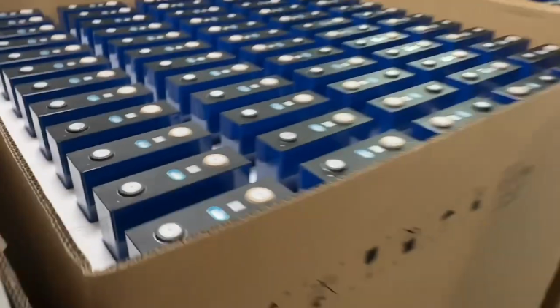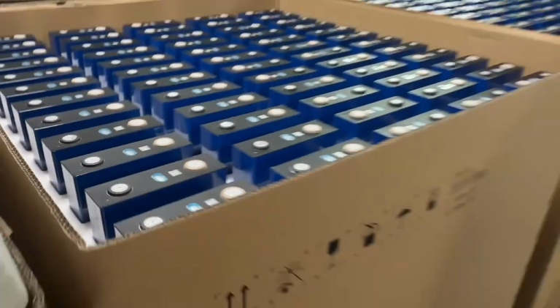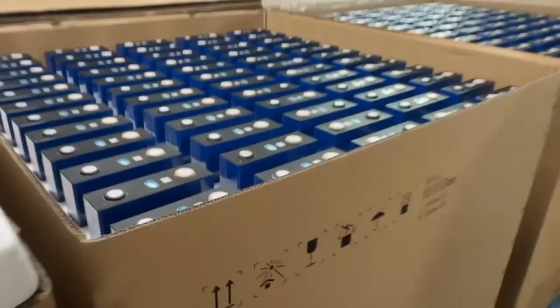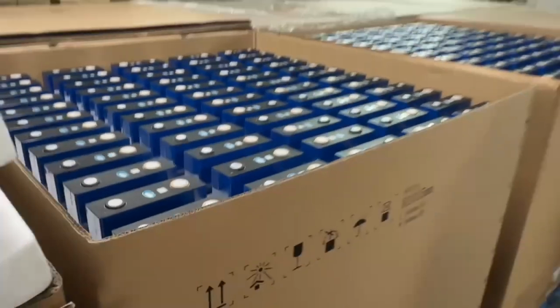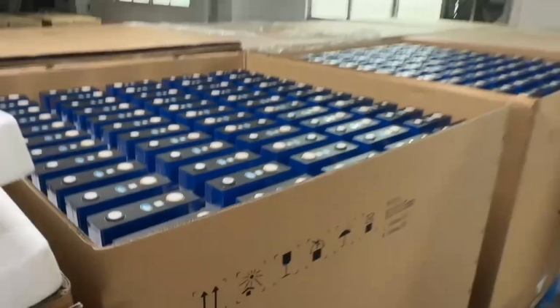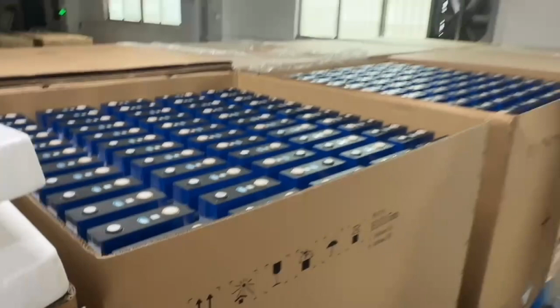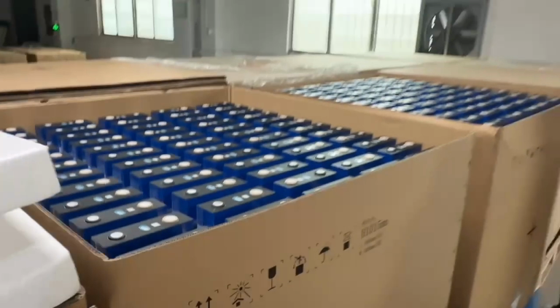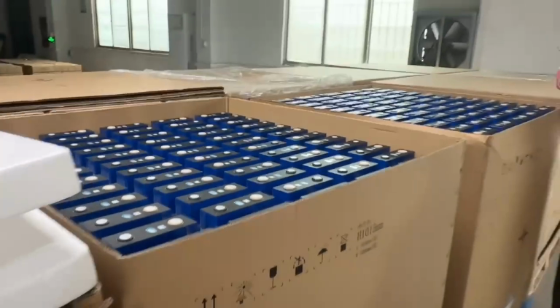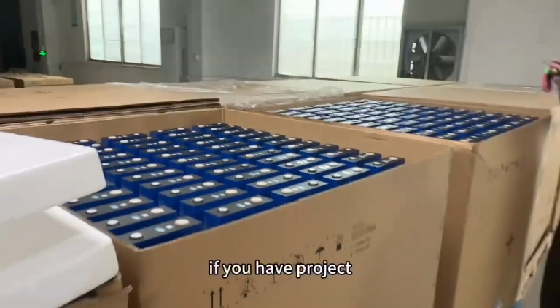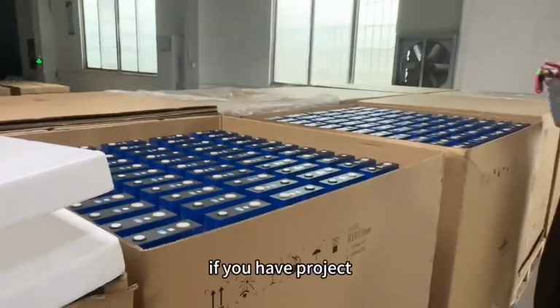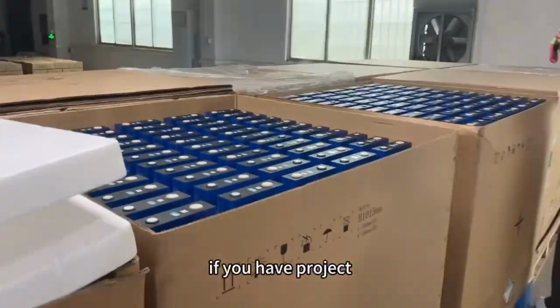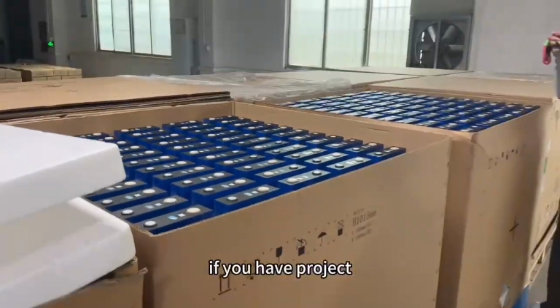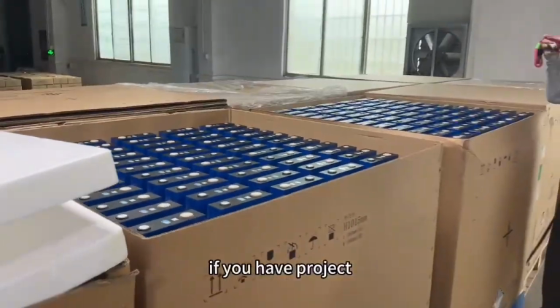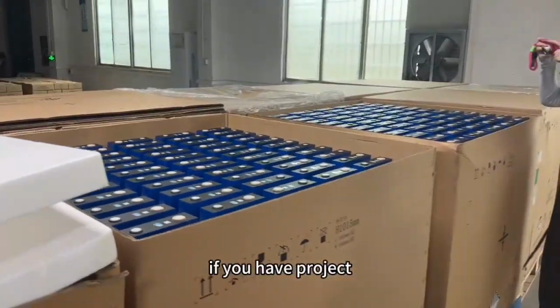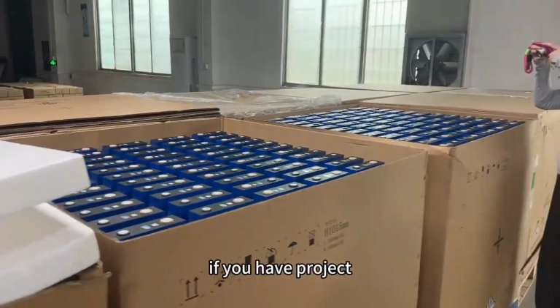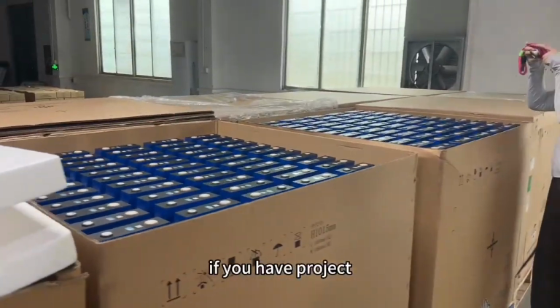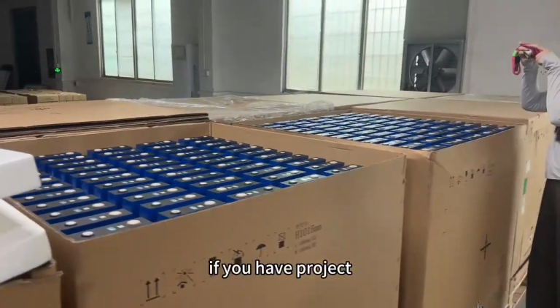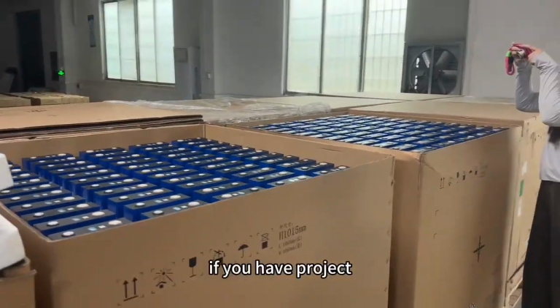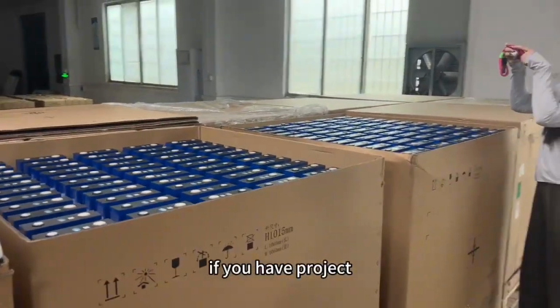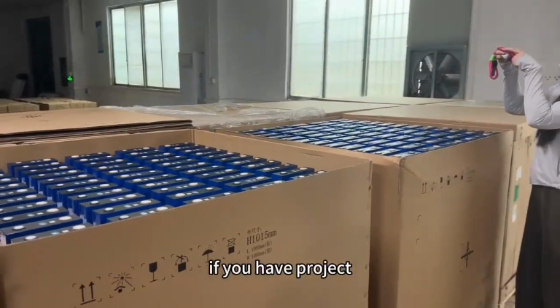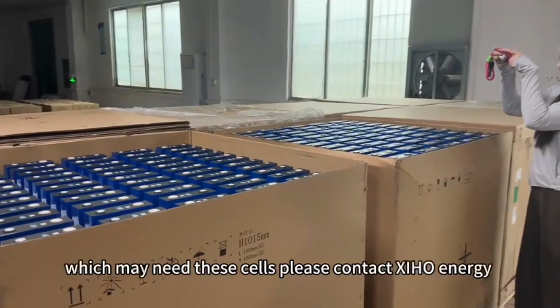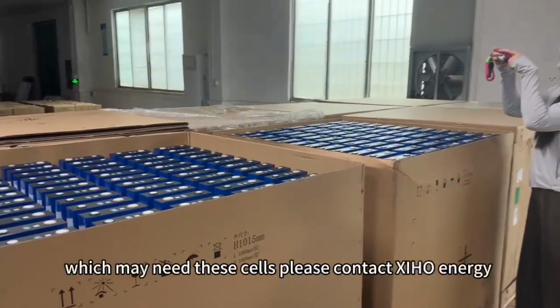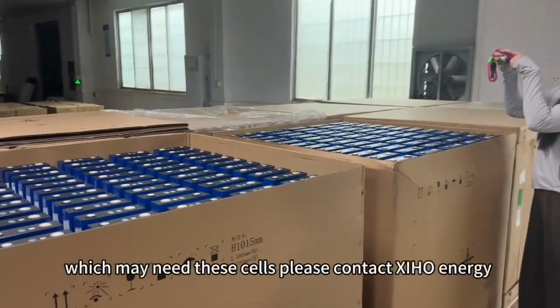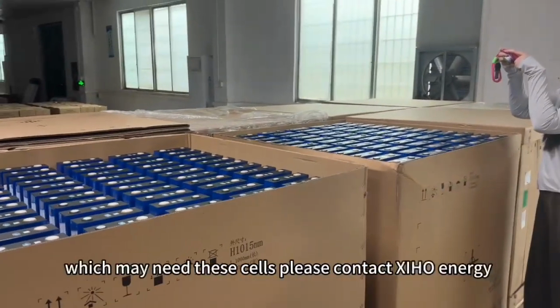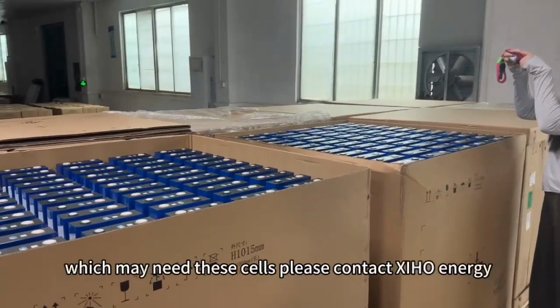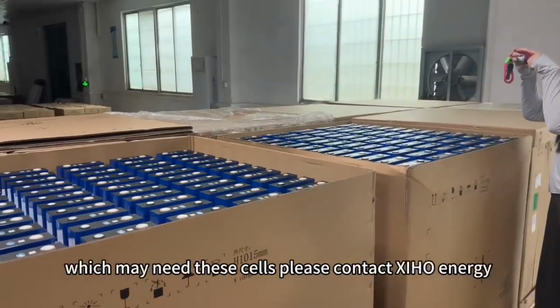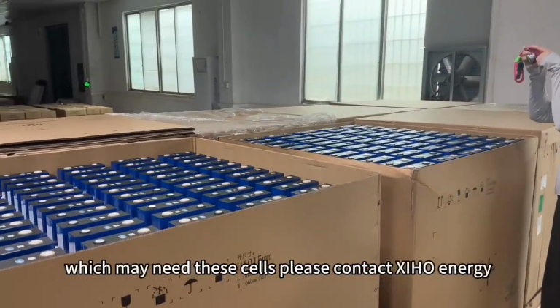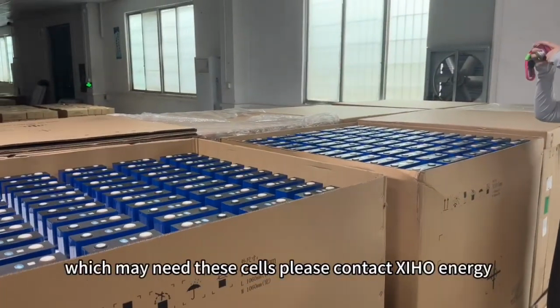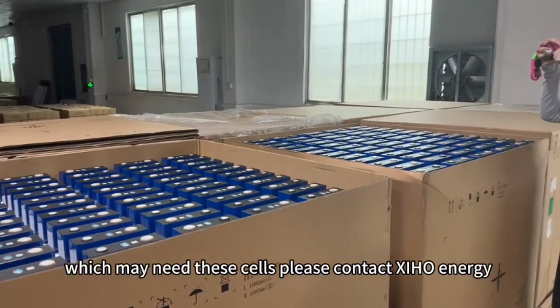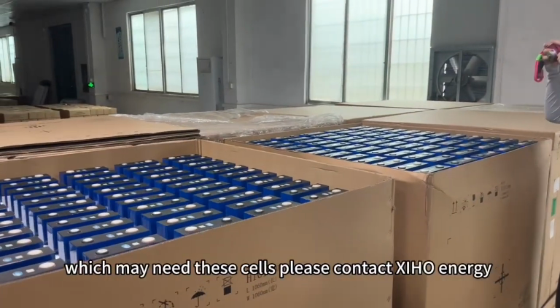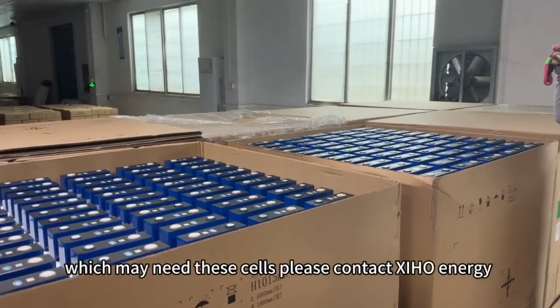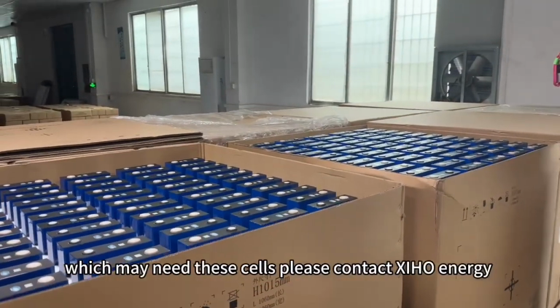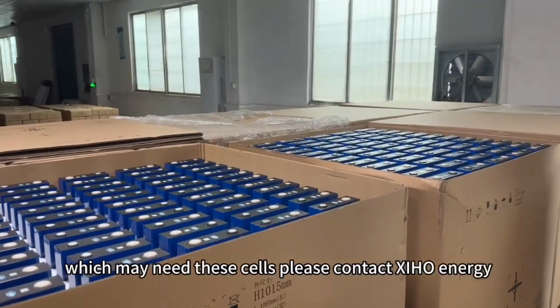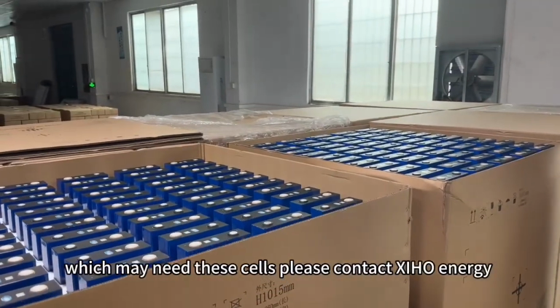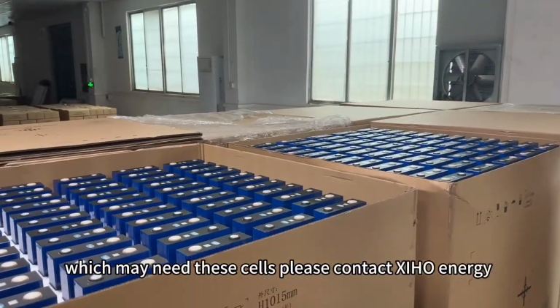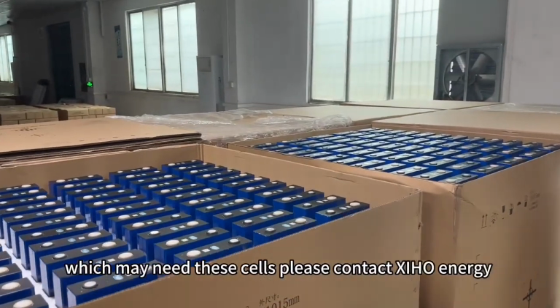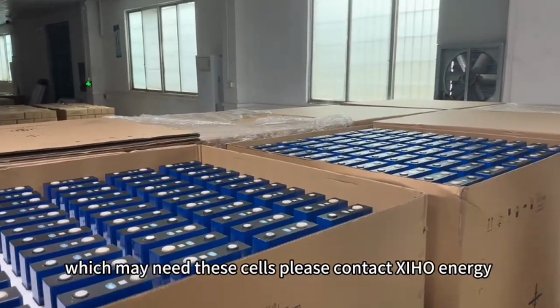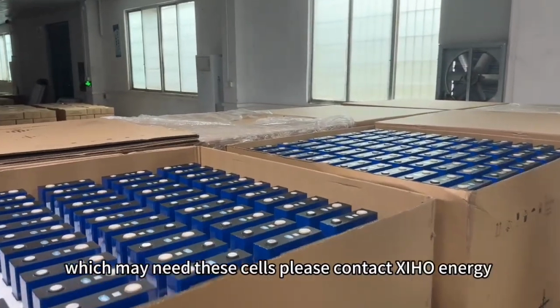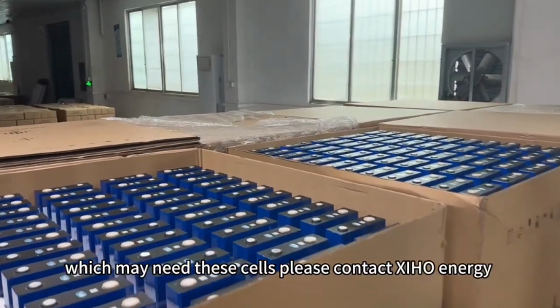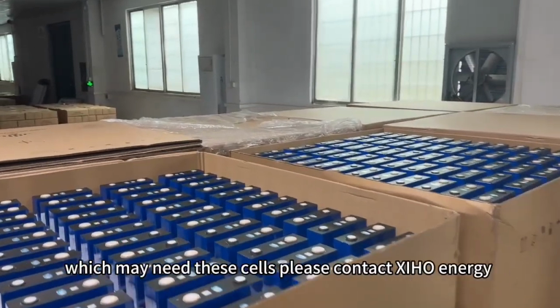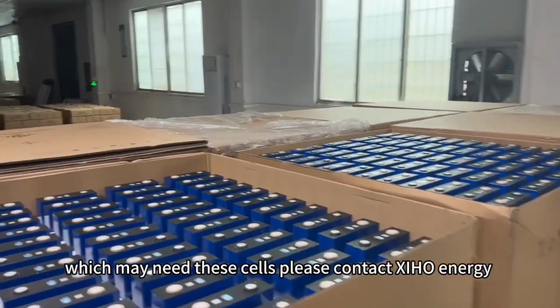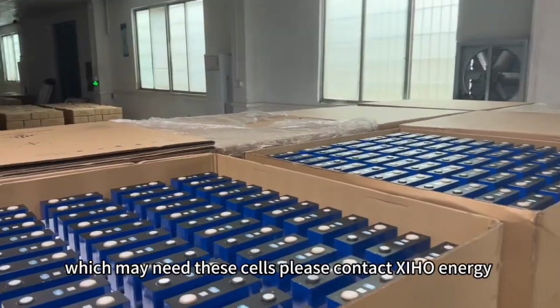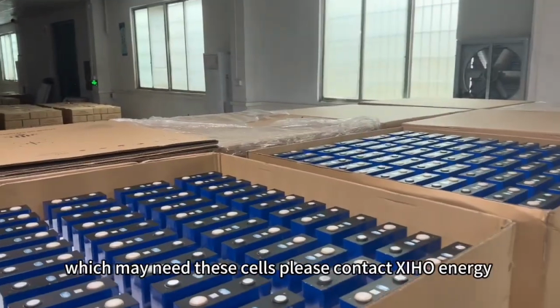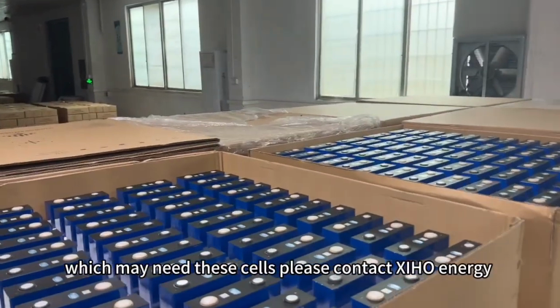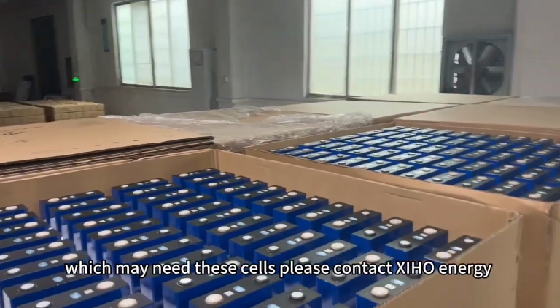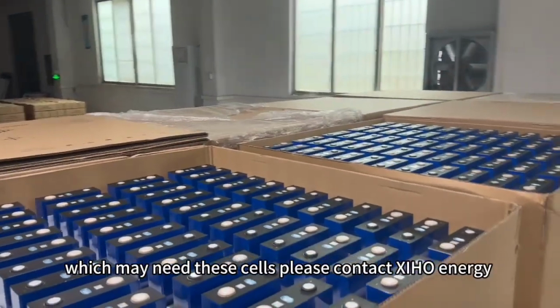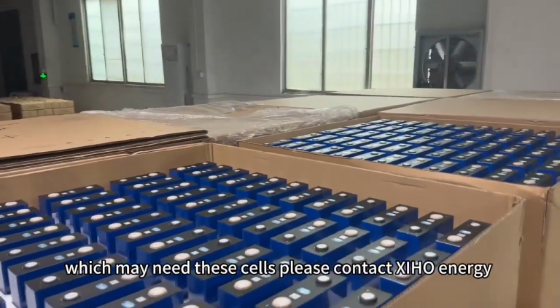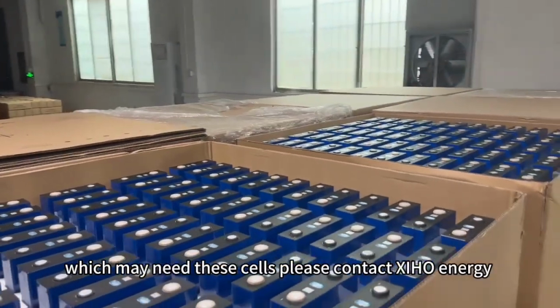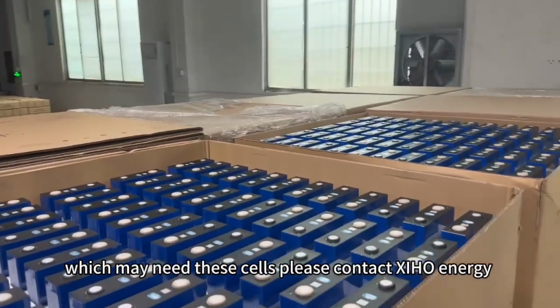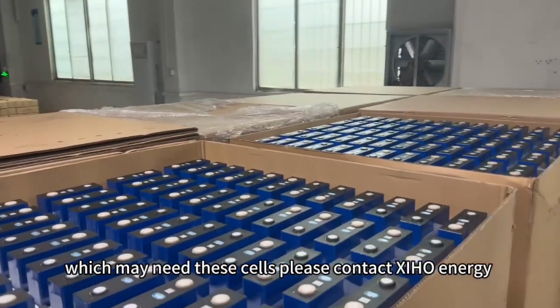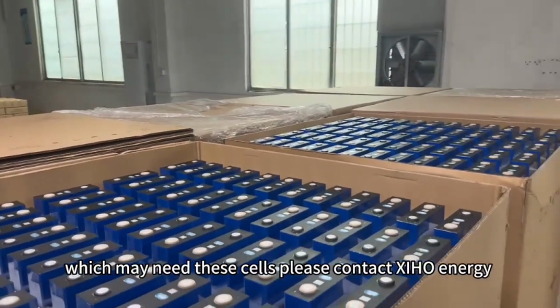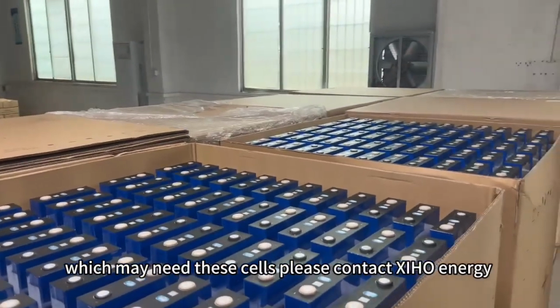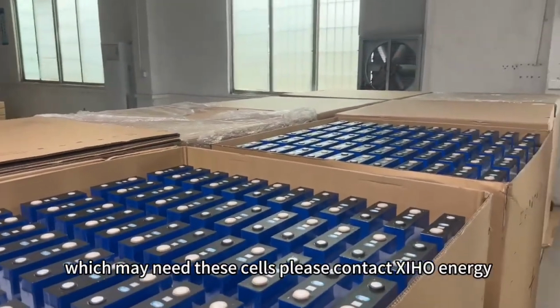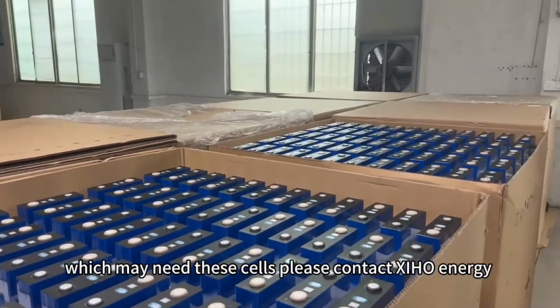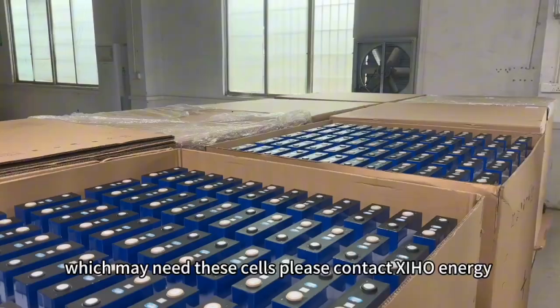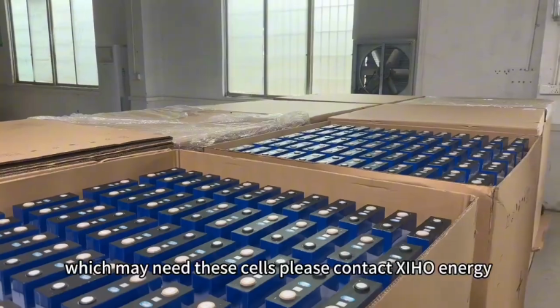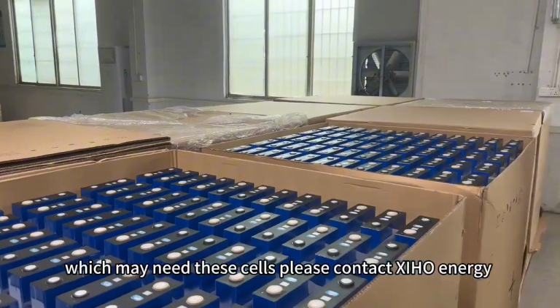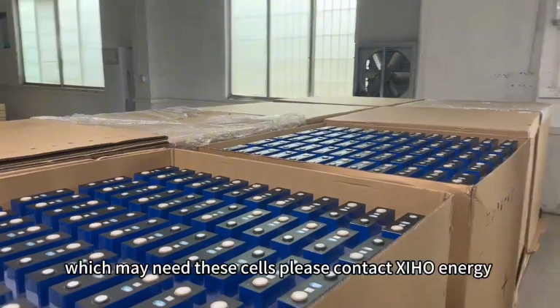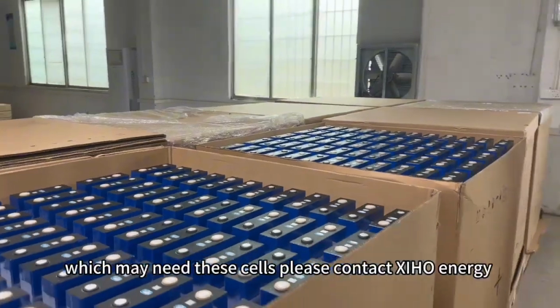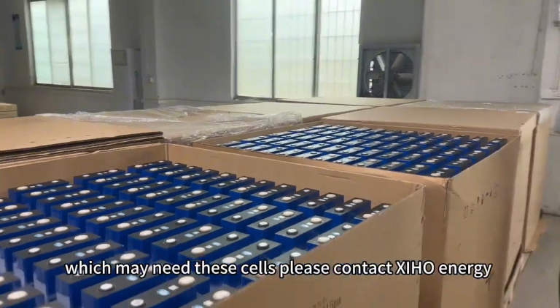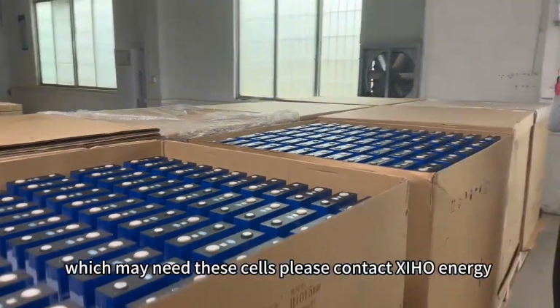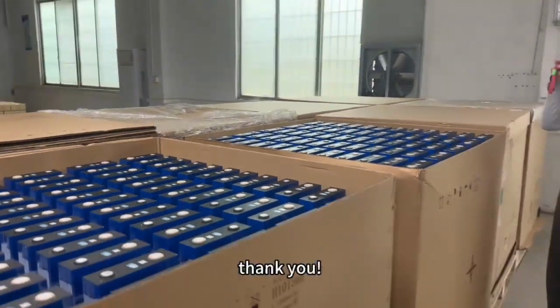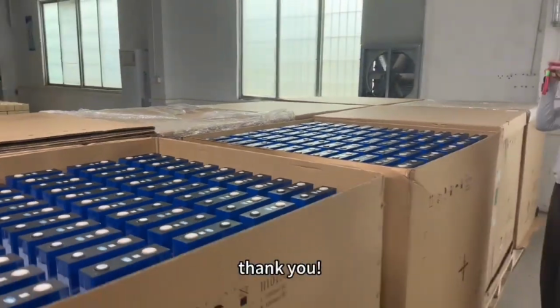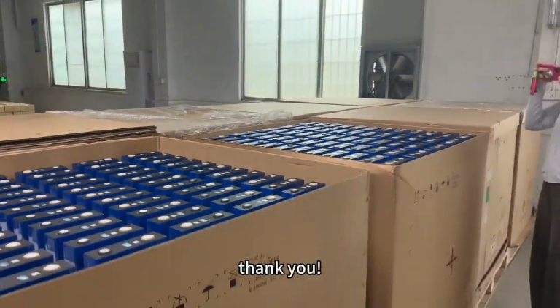If you have a project which may need these cells, please contact Xinhong Energy. Thank you.